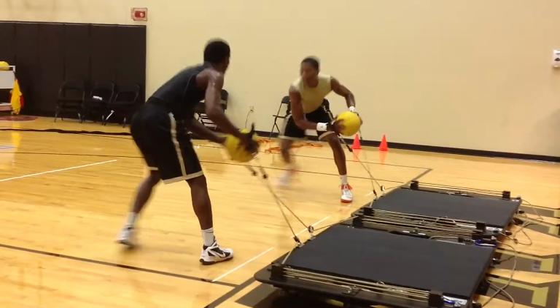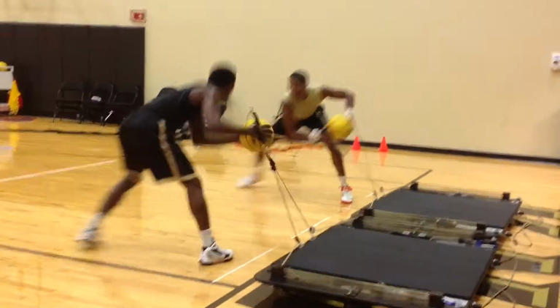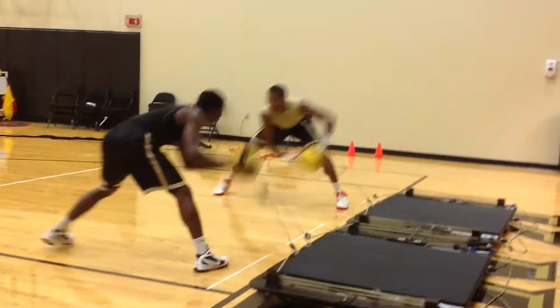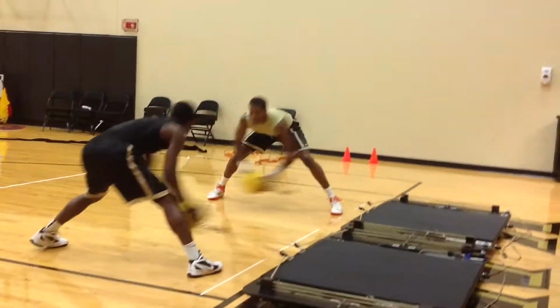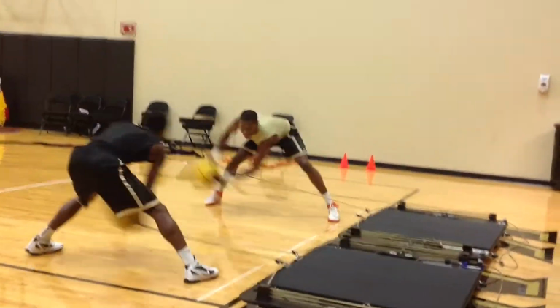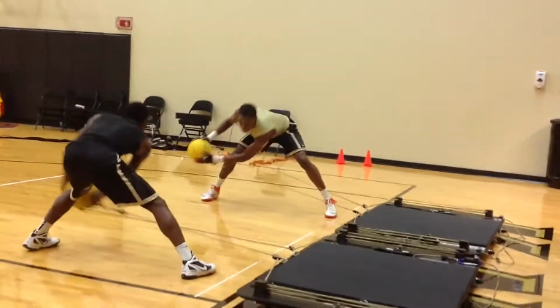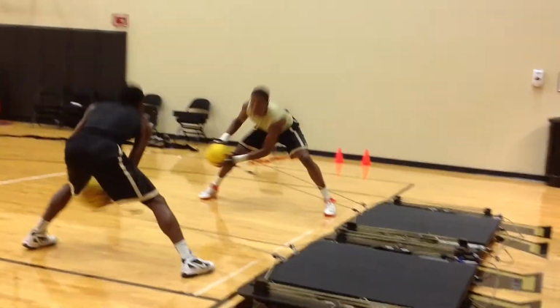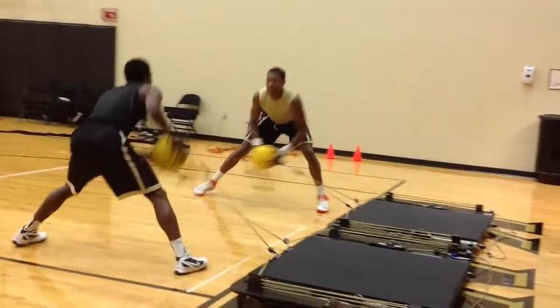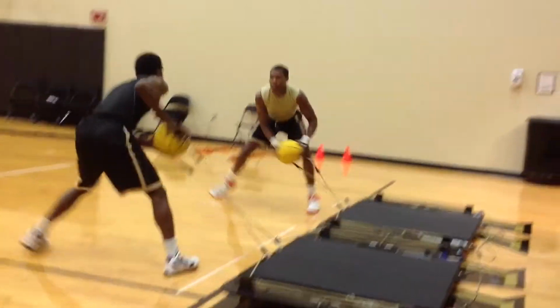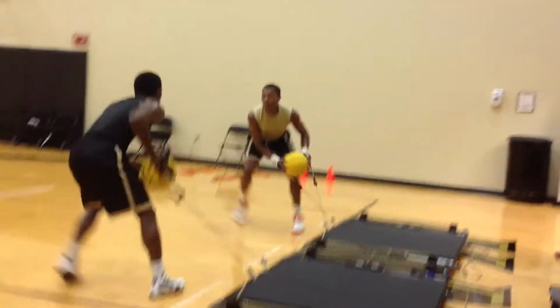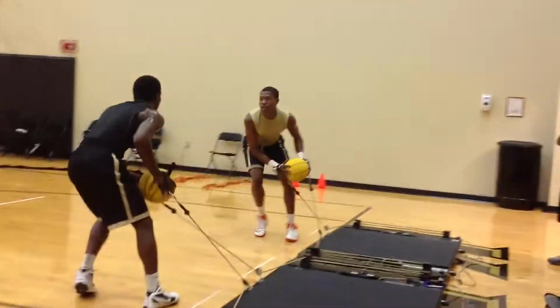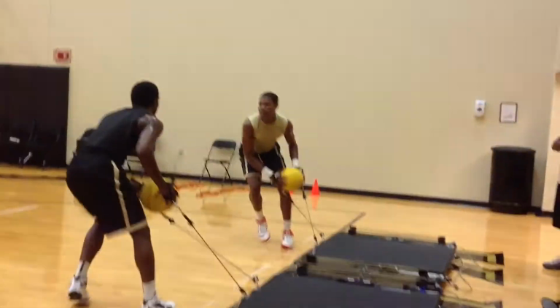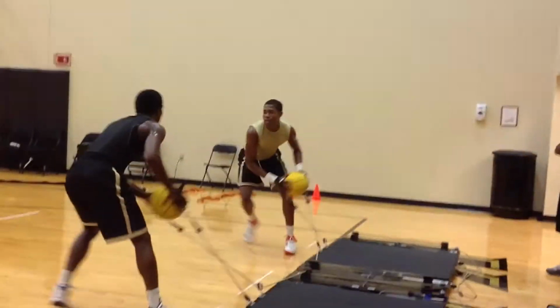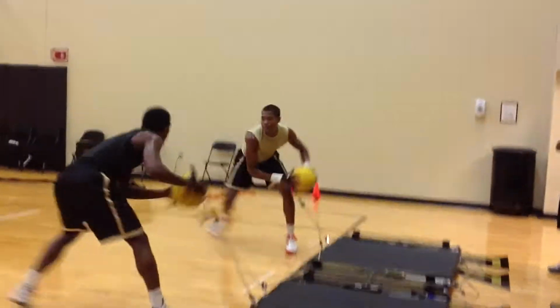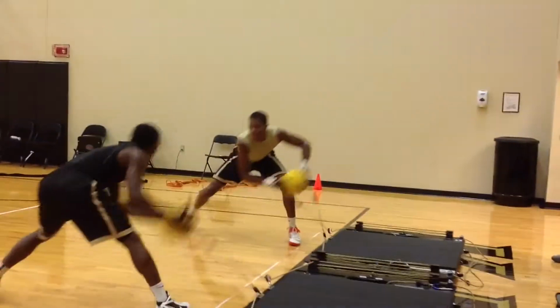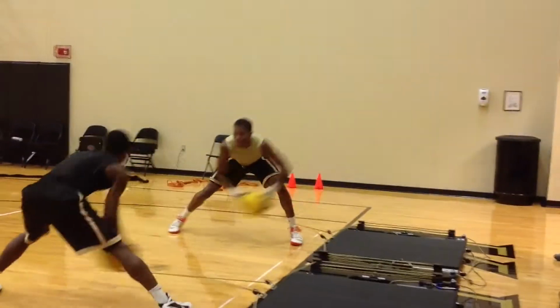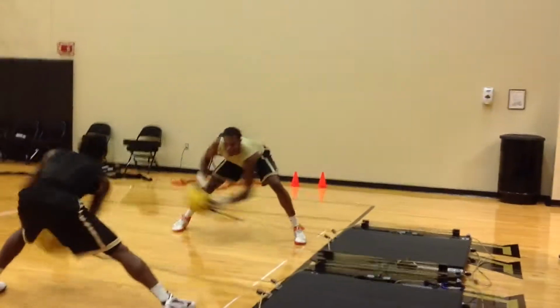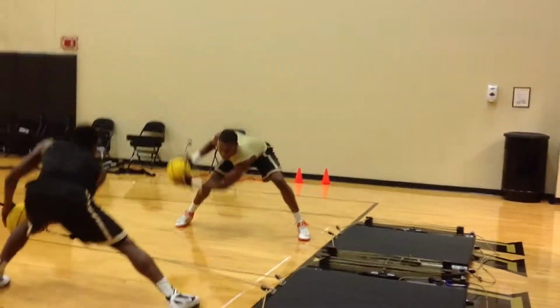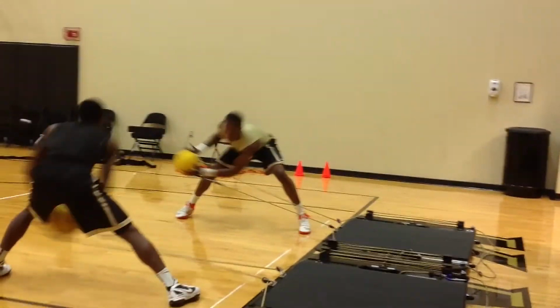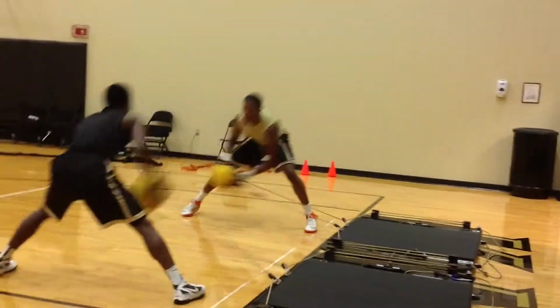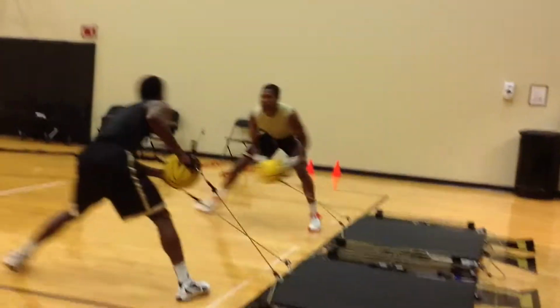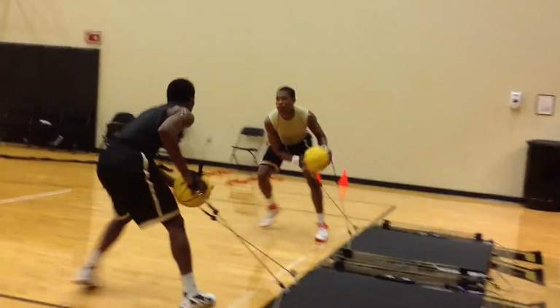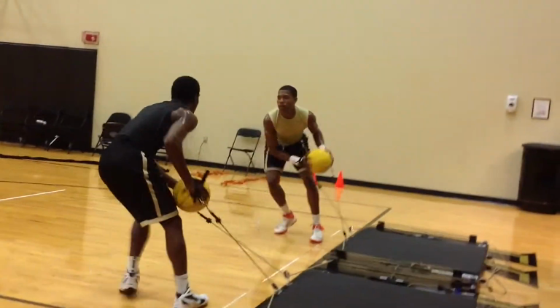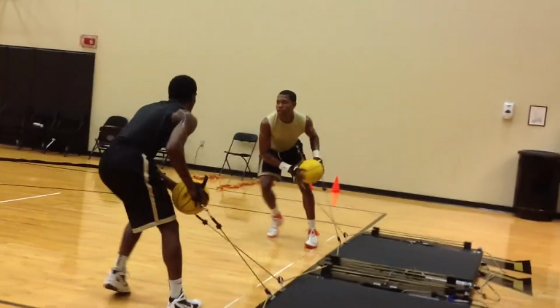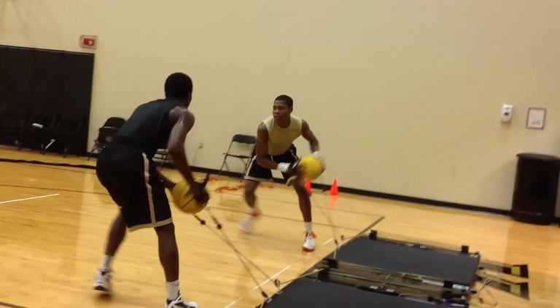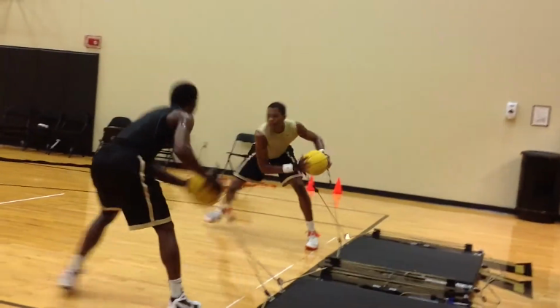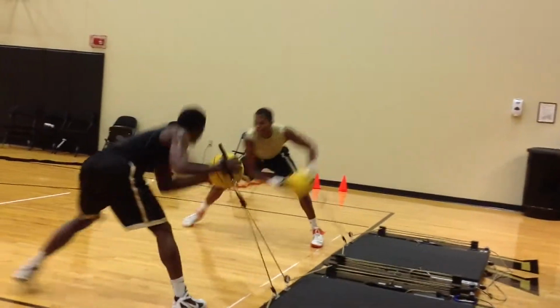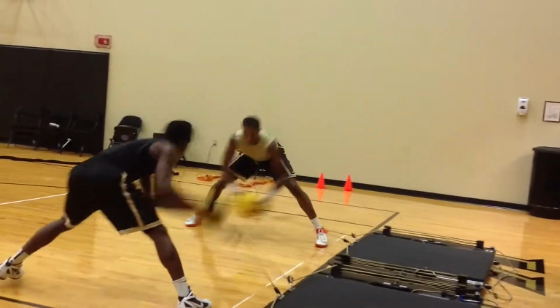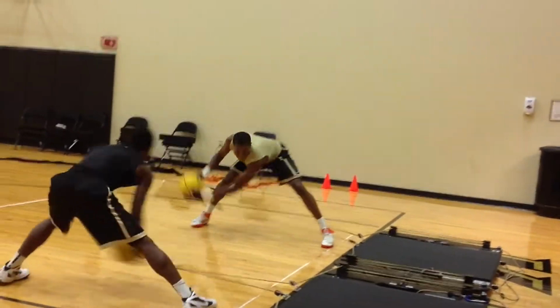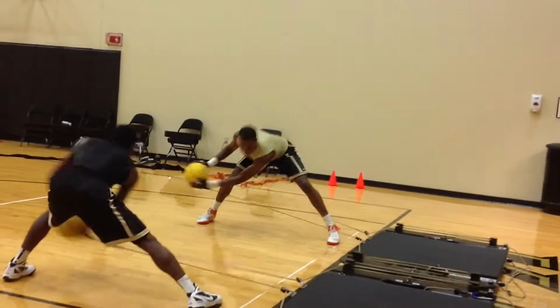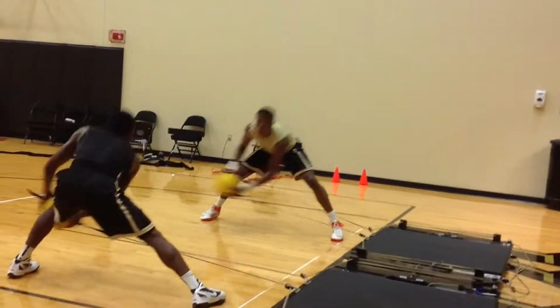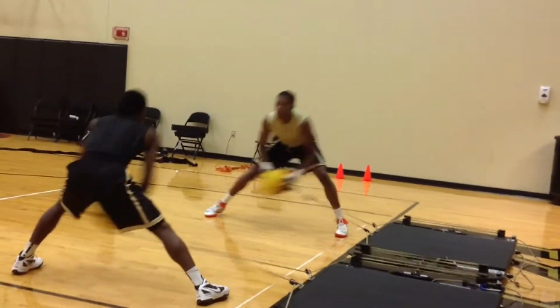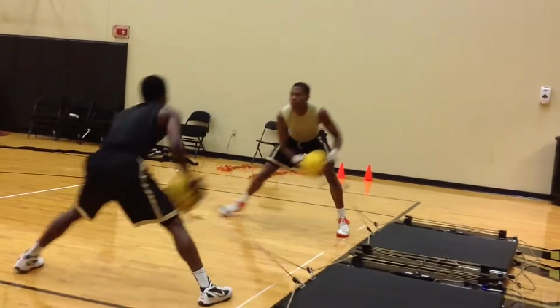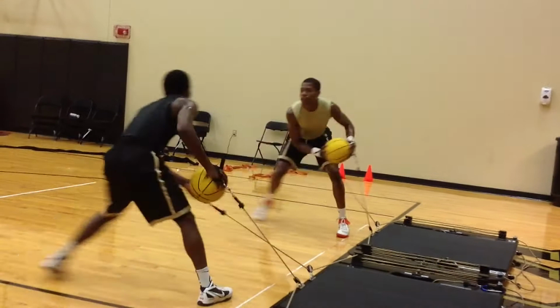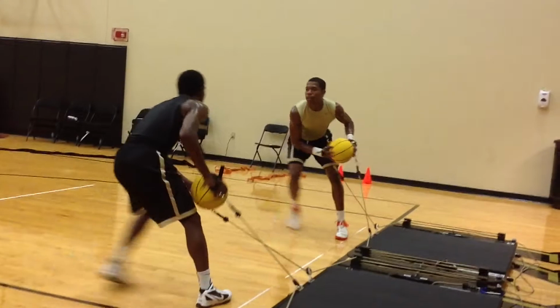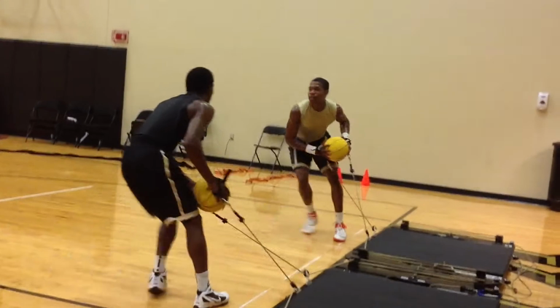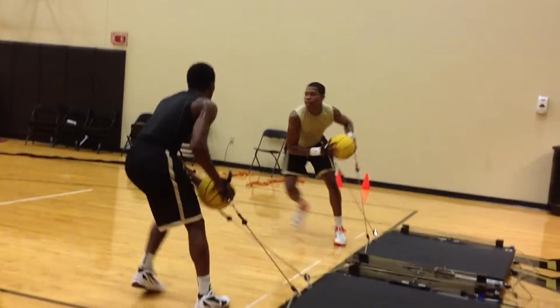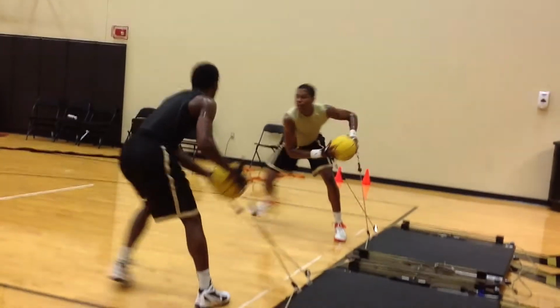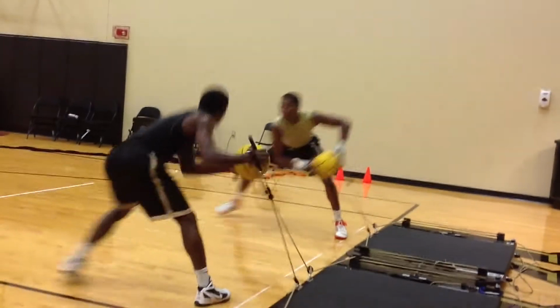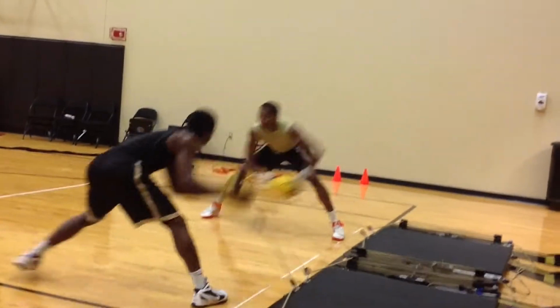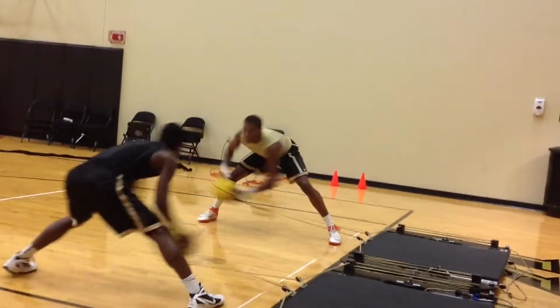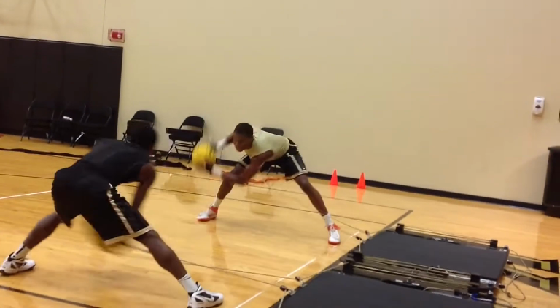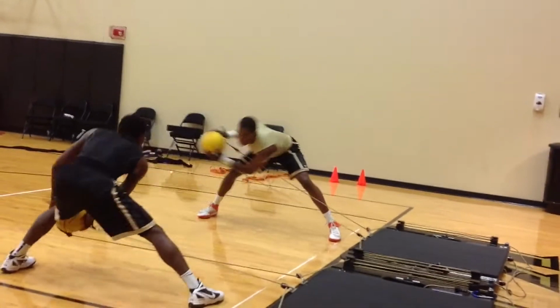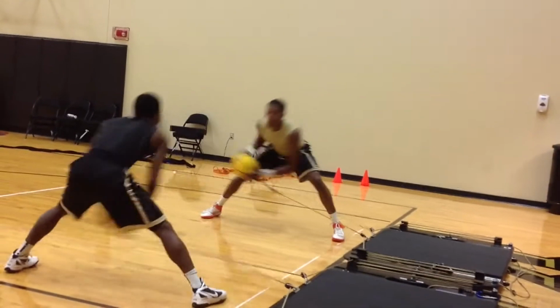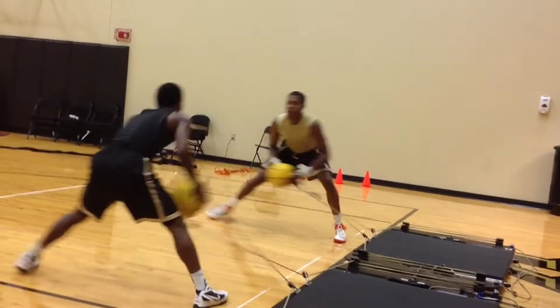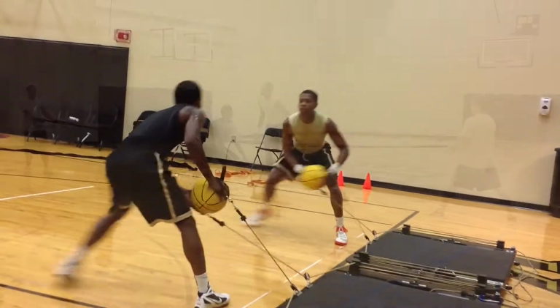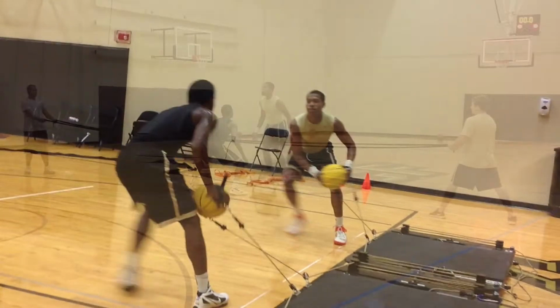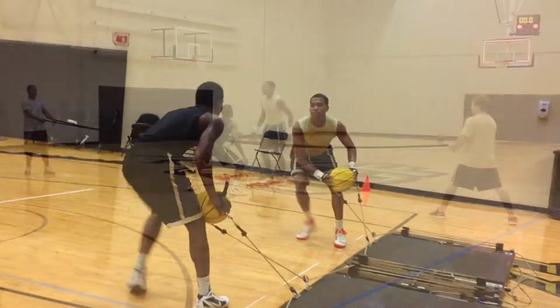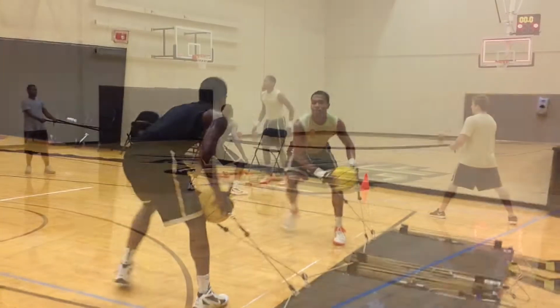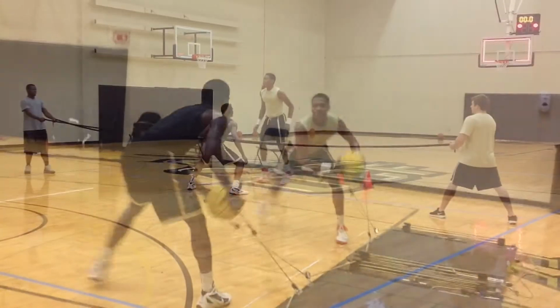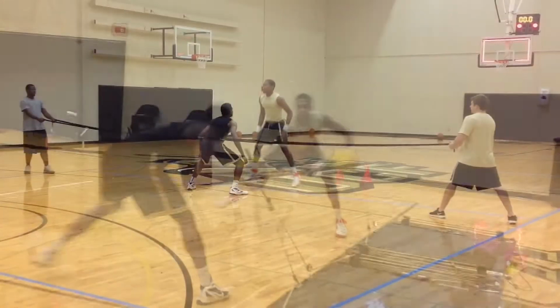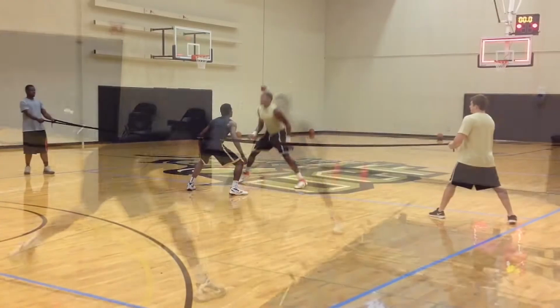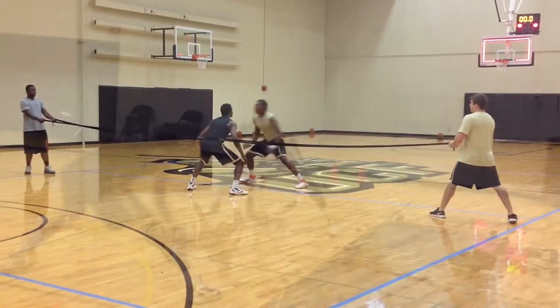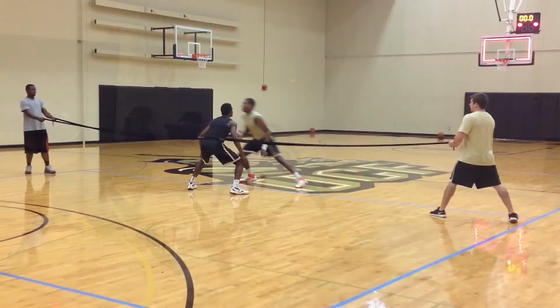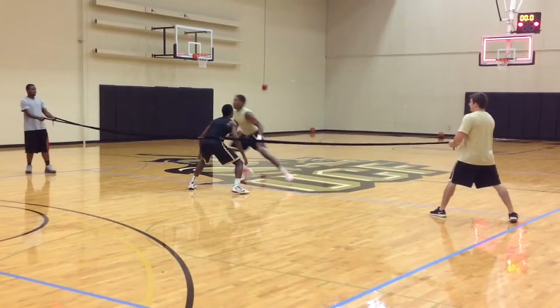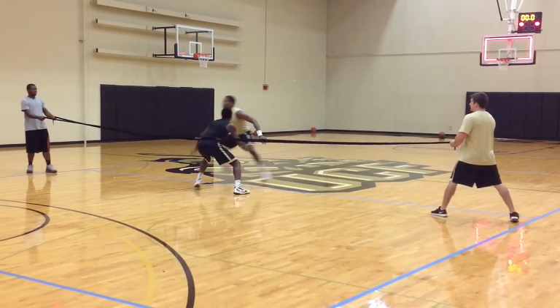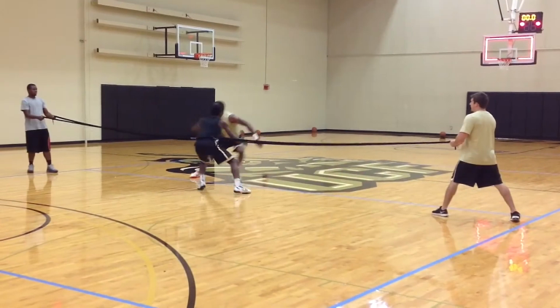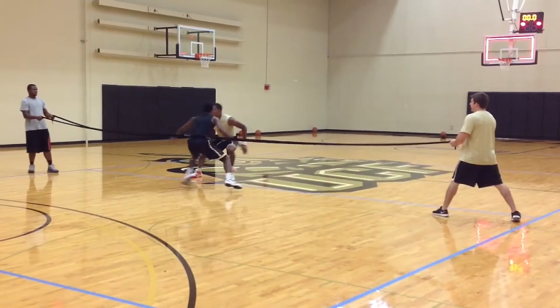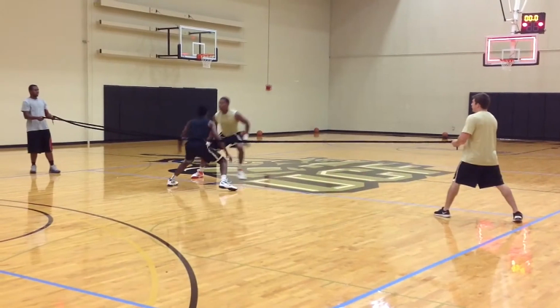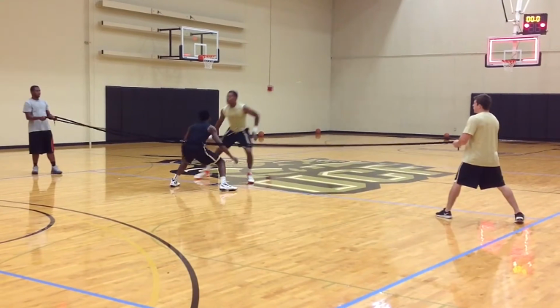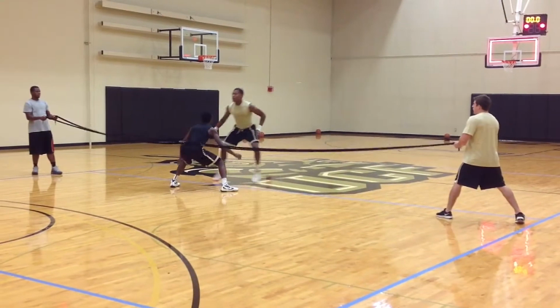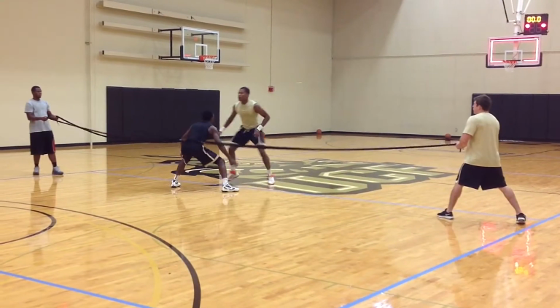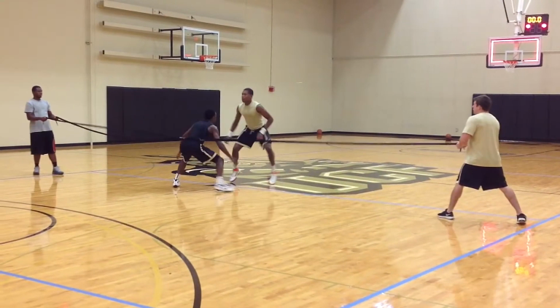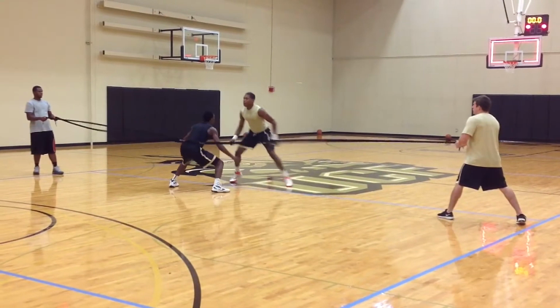It's a very physical game. We're working on a rip through with resistance at the wrist, making sure we can rip through through contact.